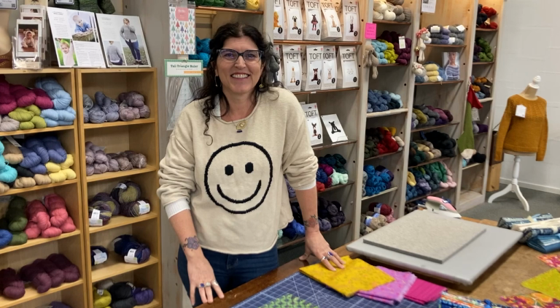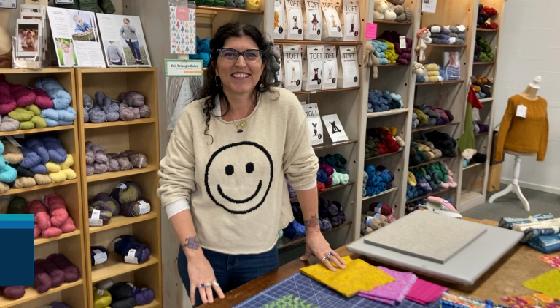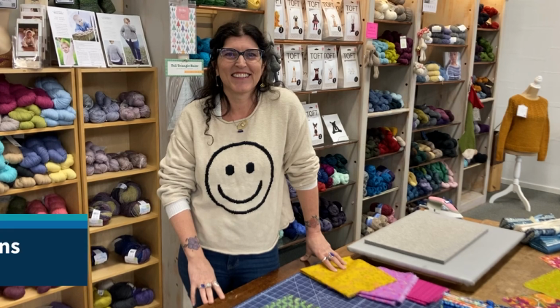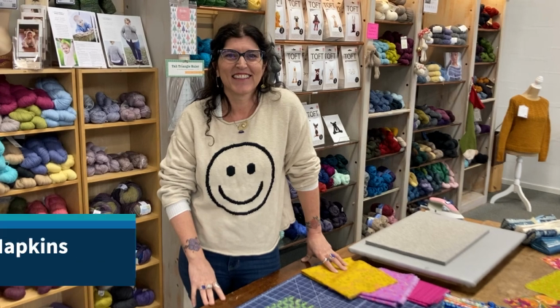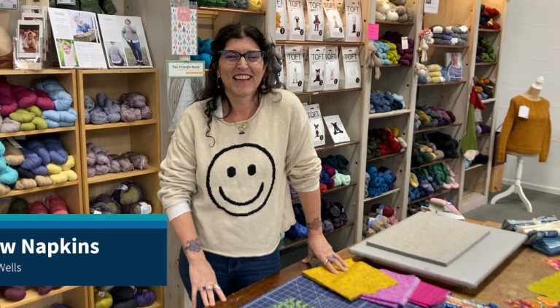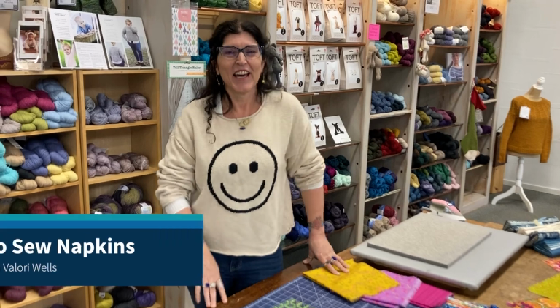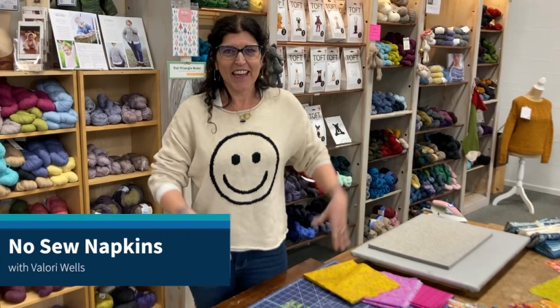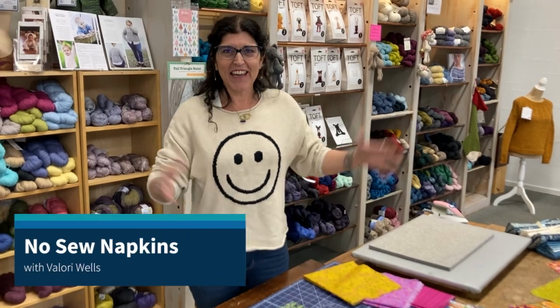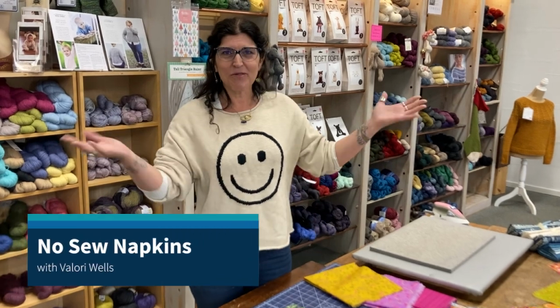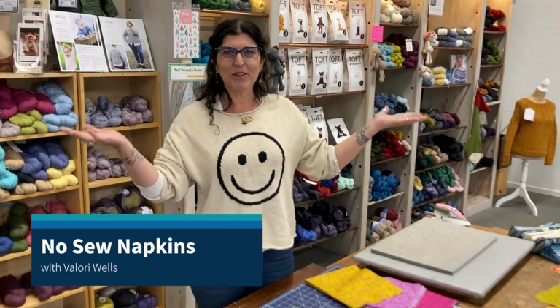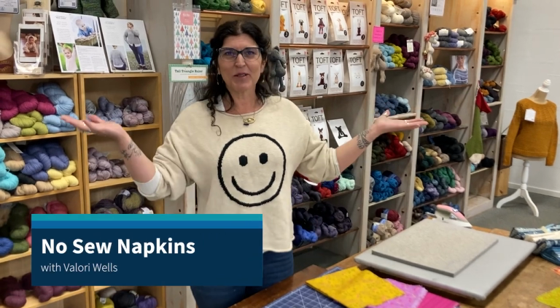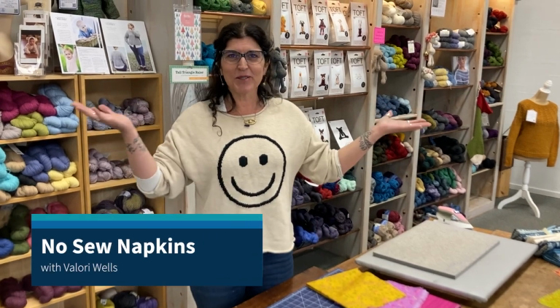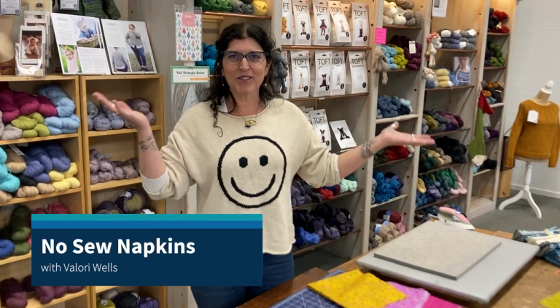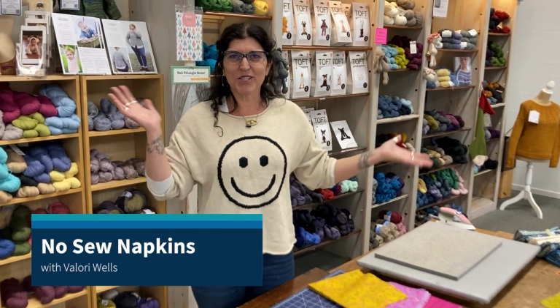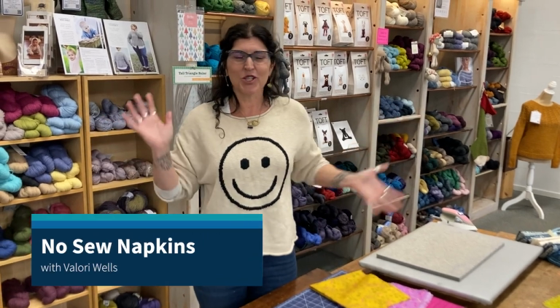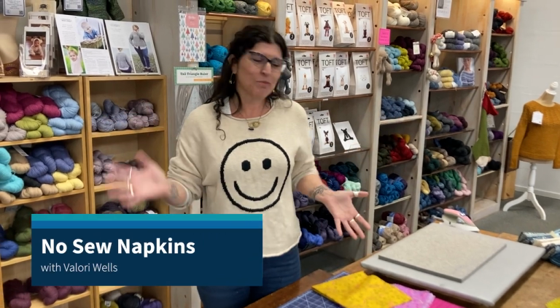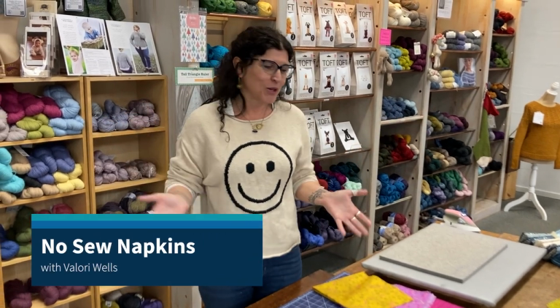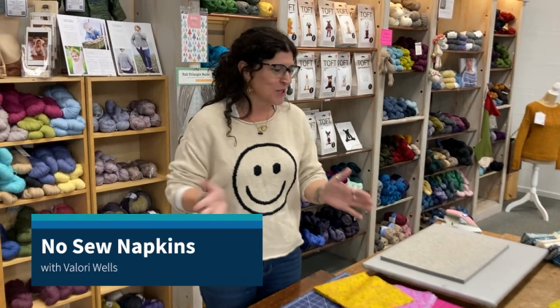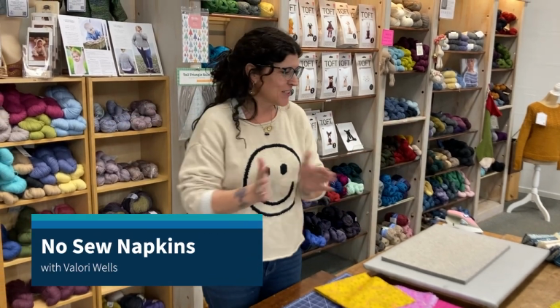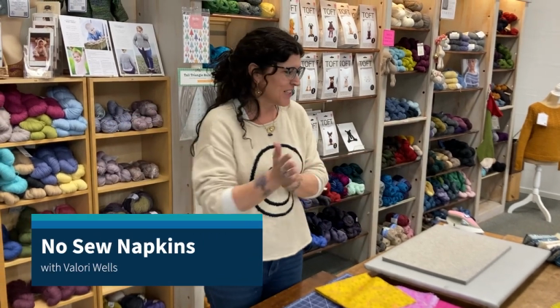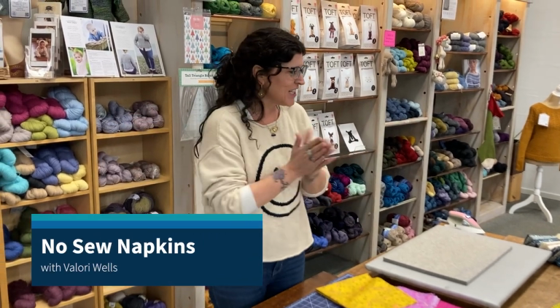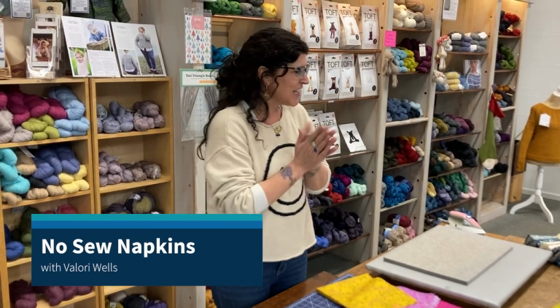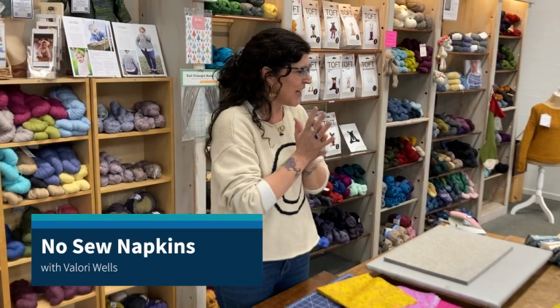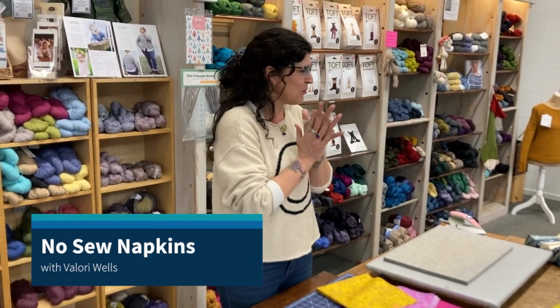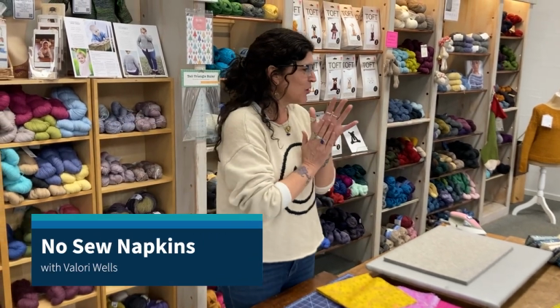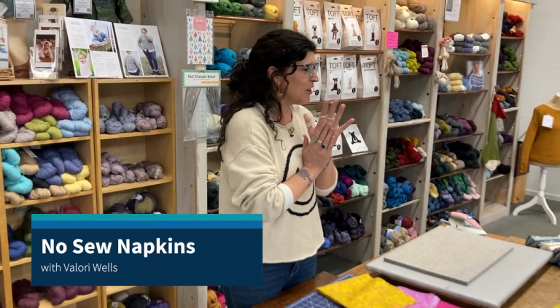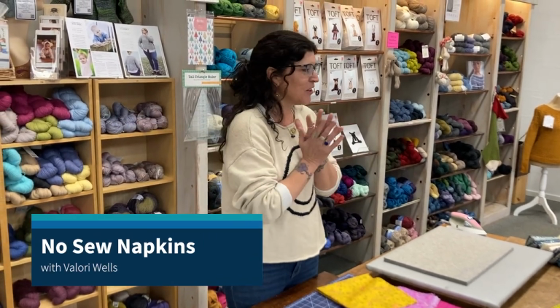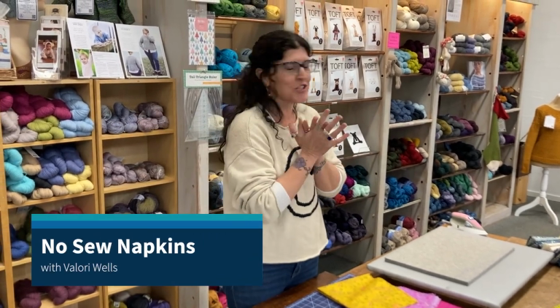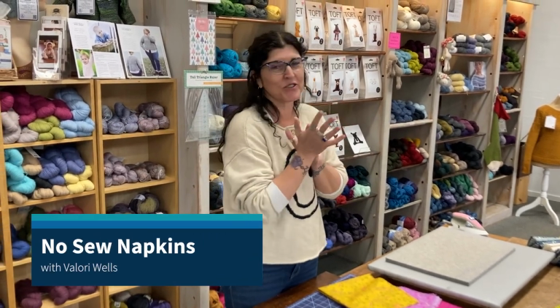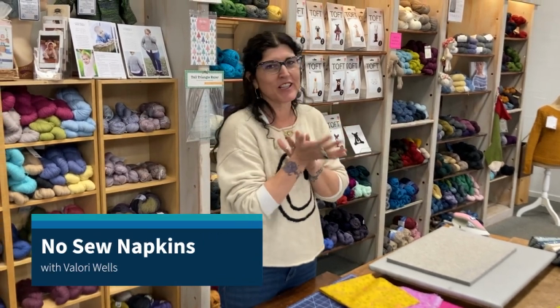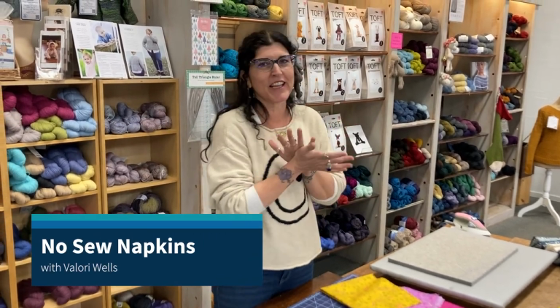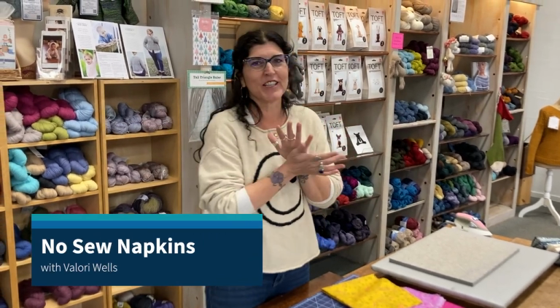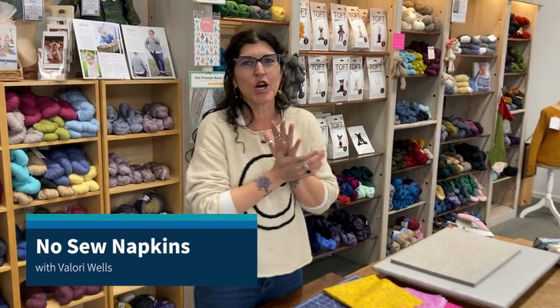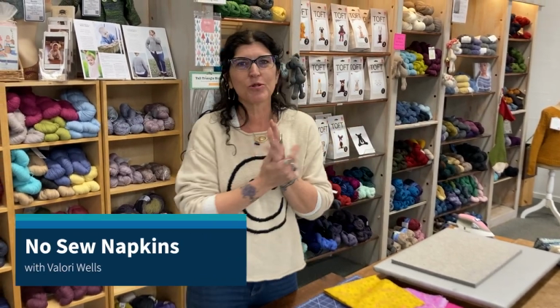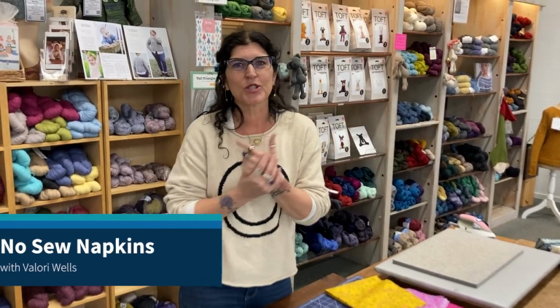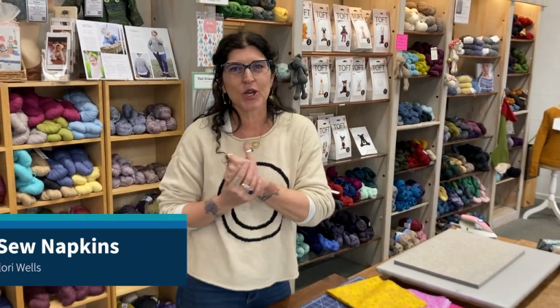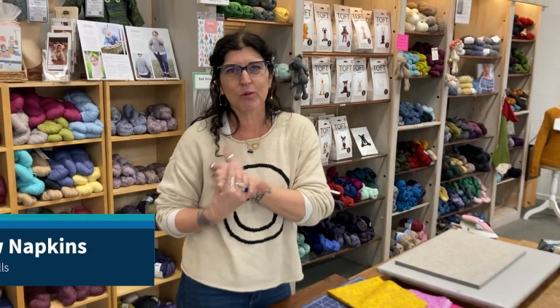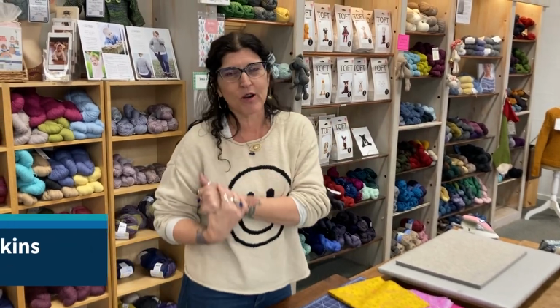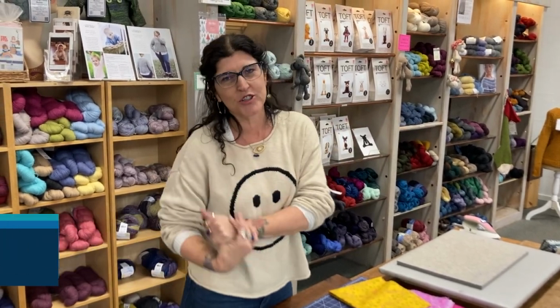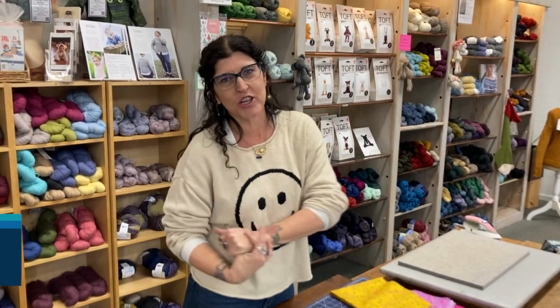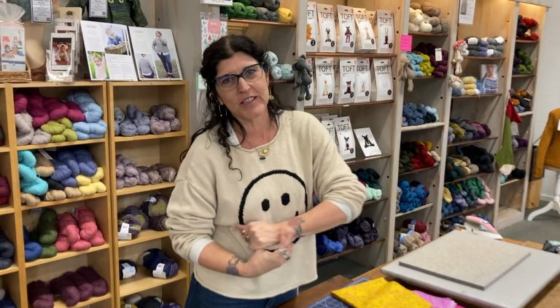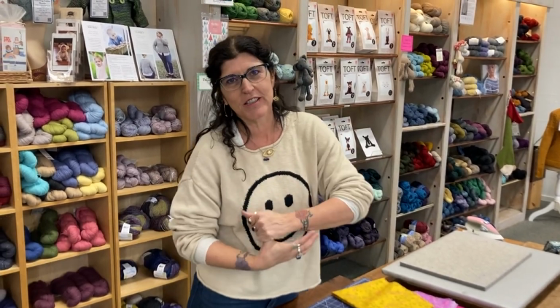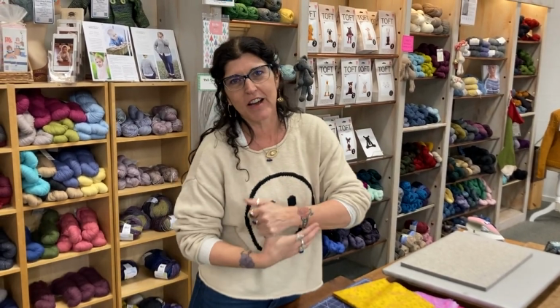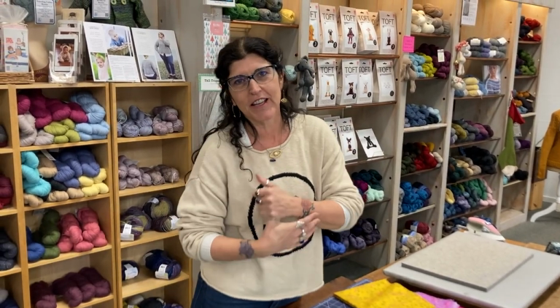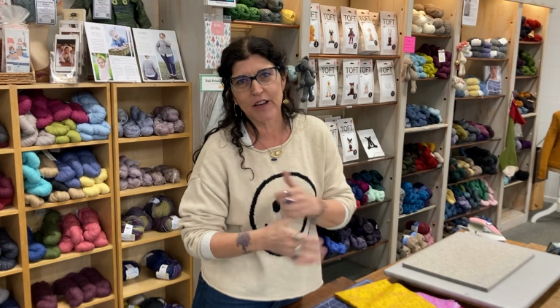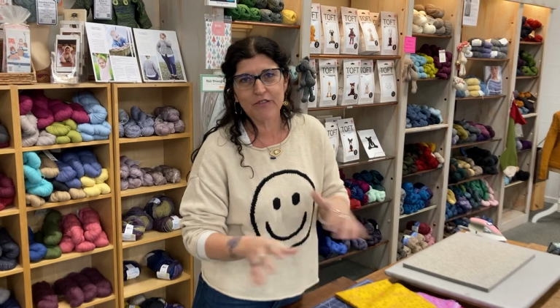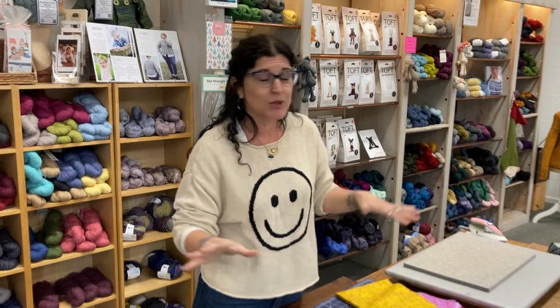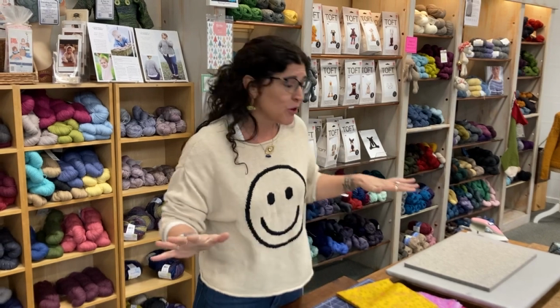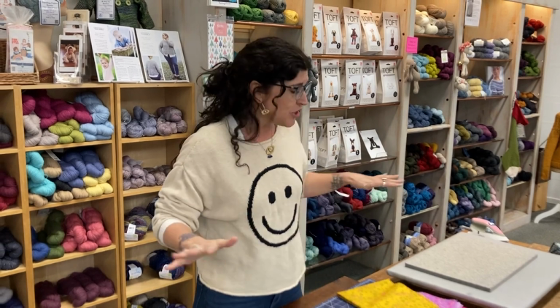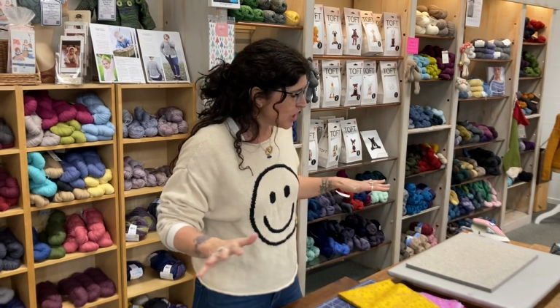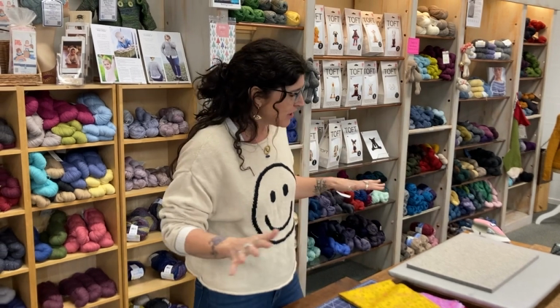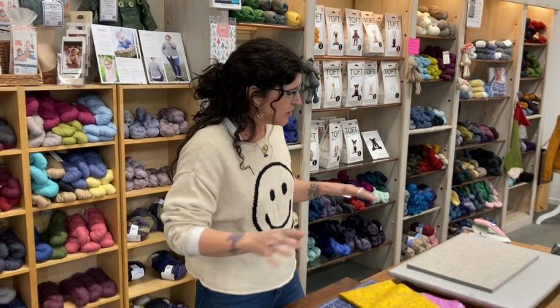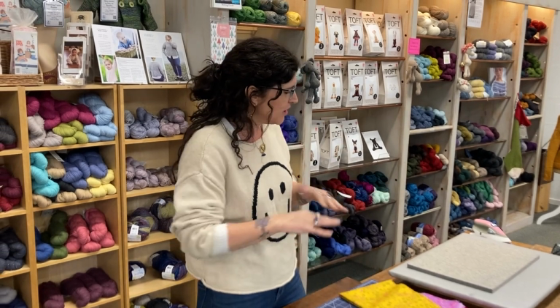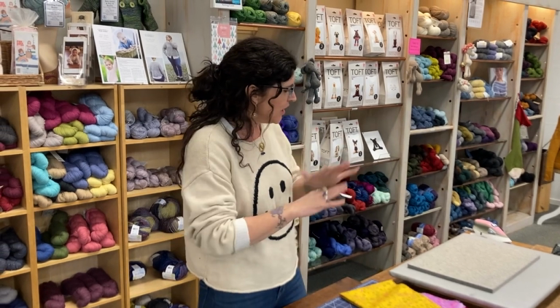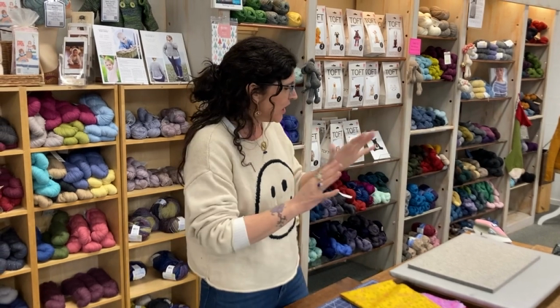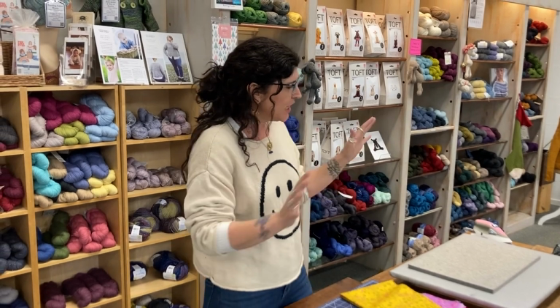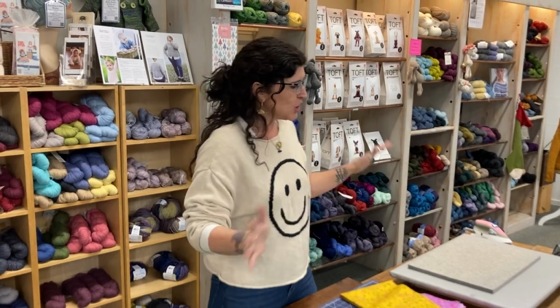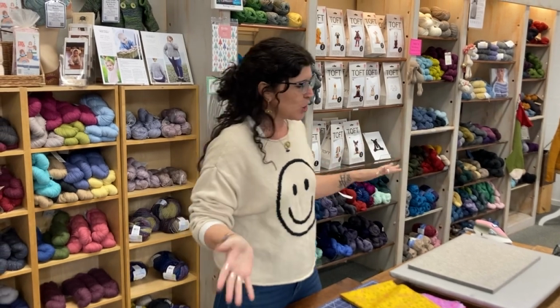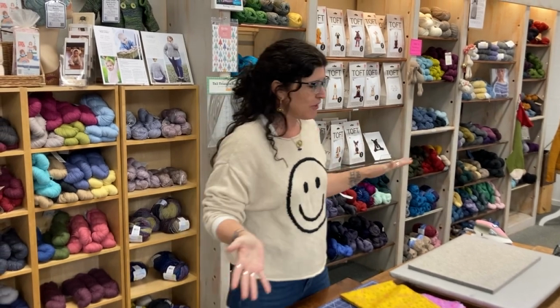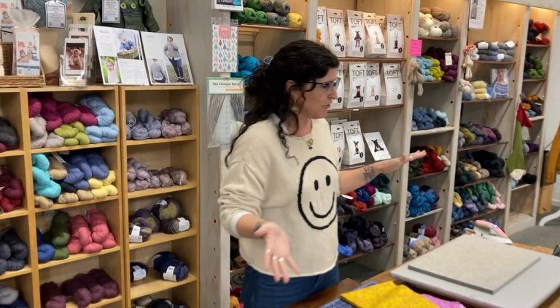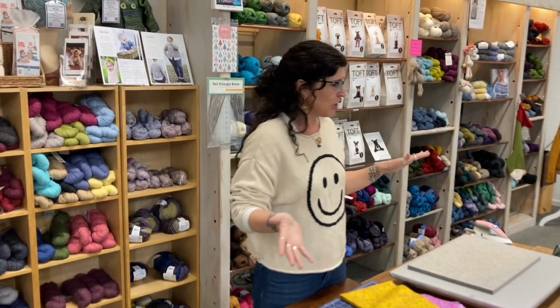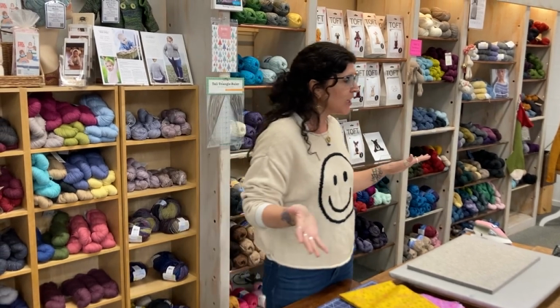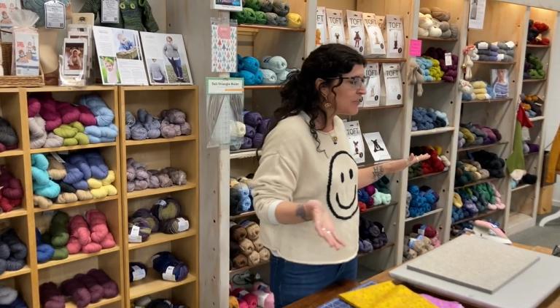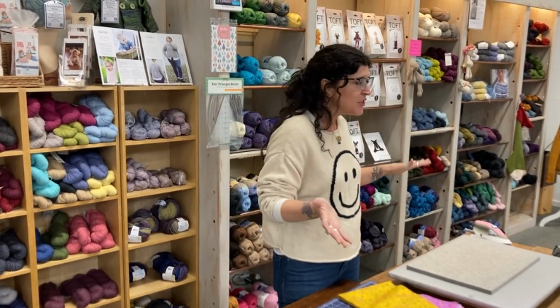Hey you! Welcome to The Stitch and Post. Today we are doing a no-sew project. I love this project. It's great for gifts.